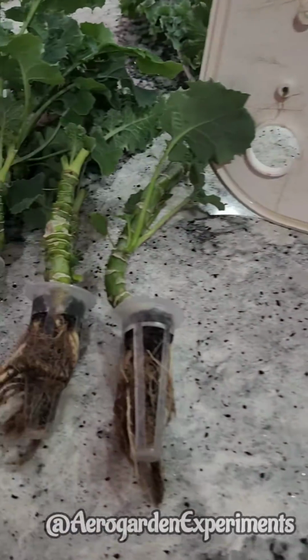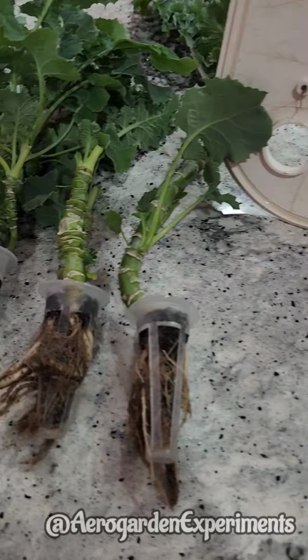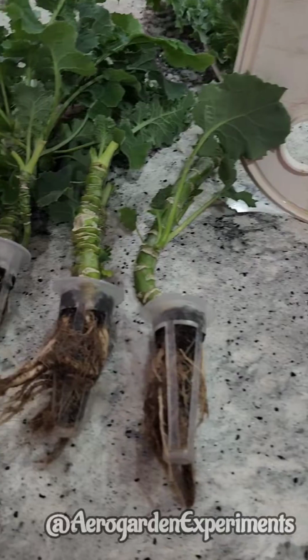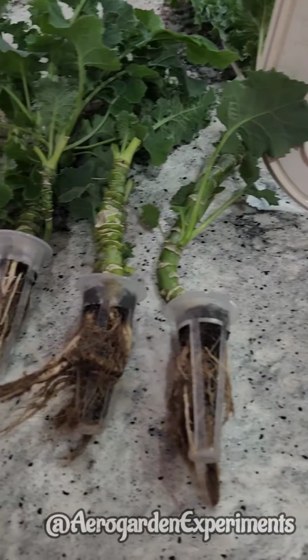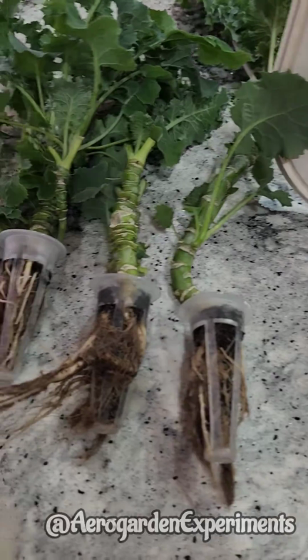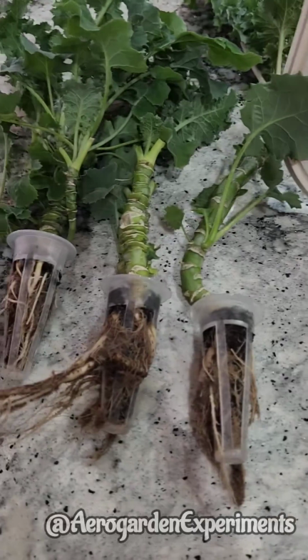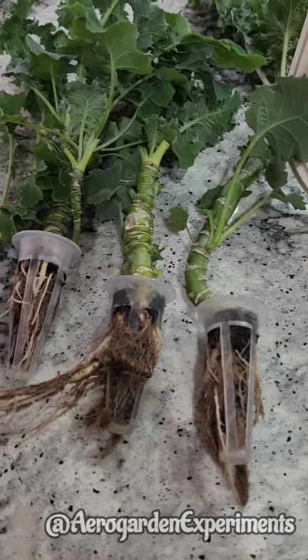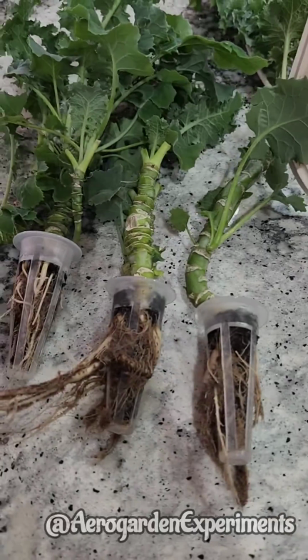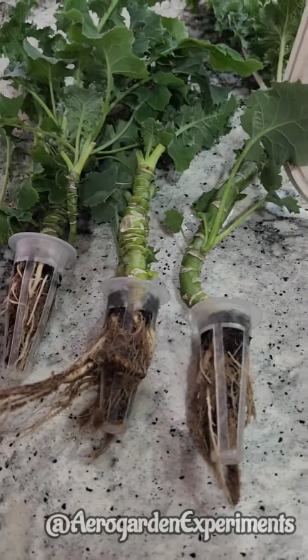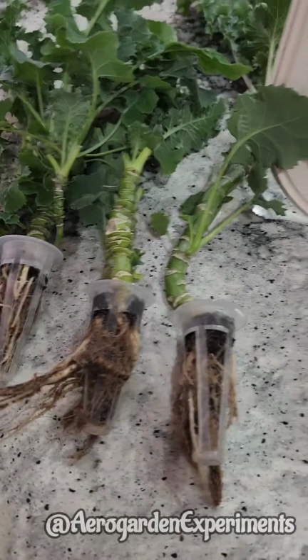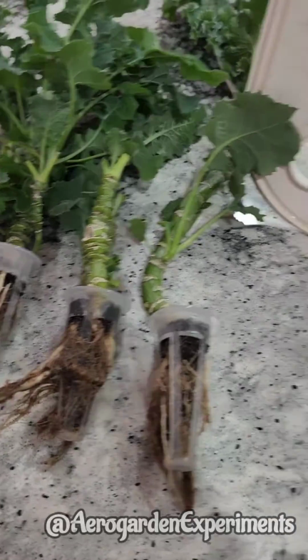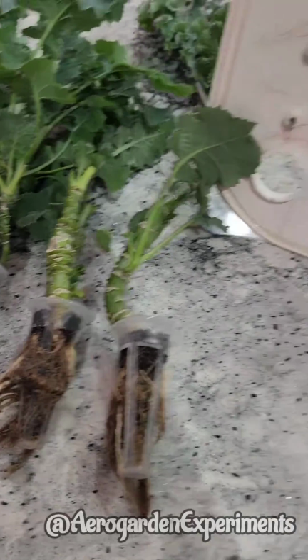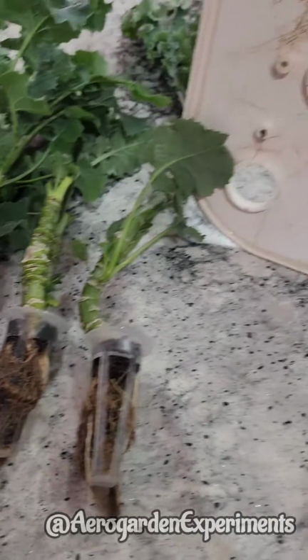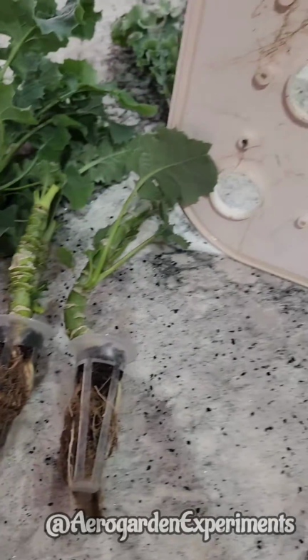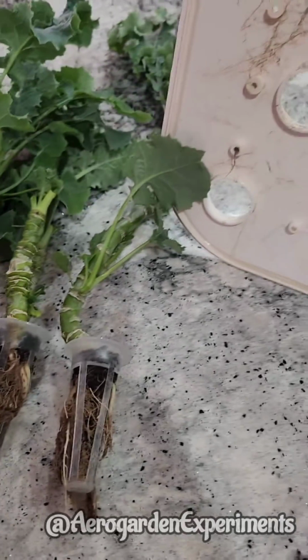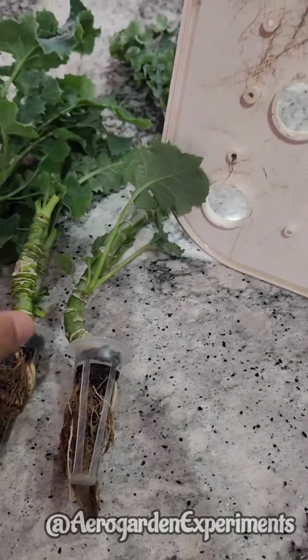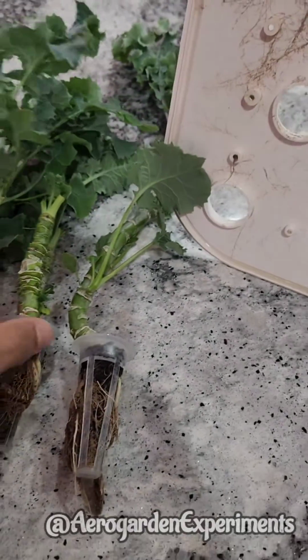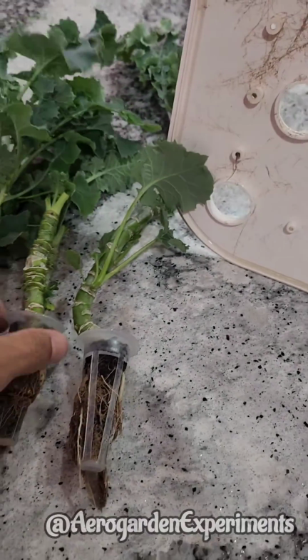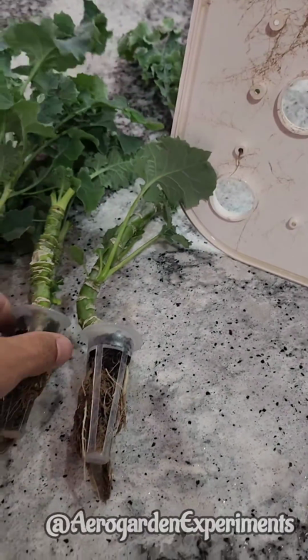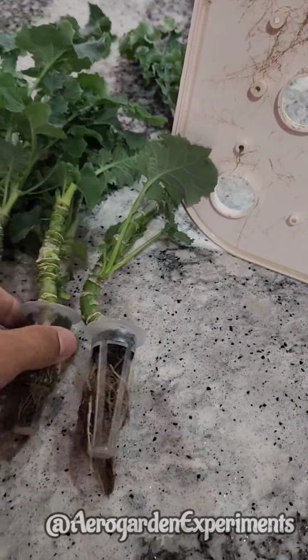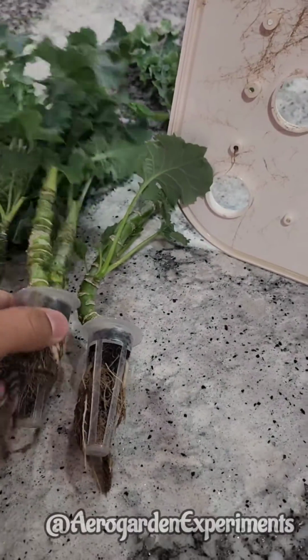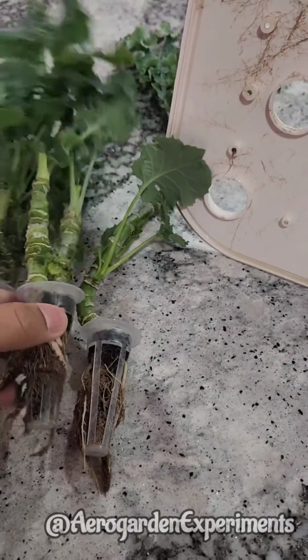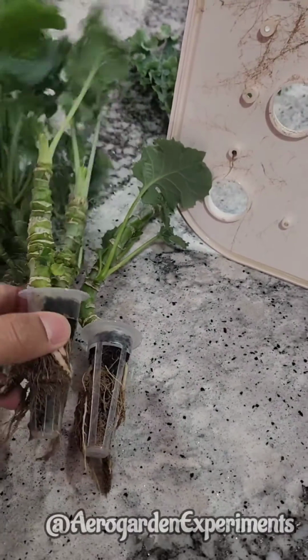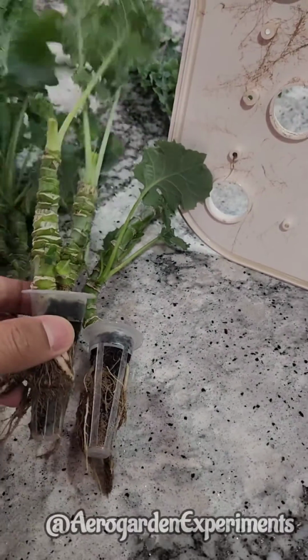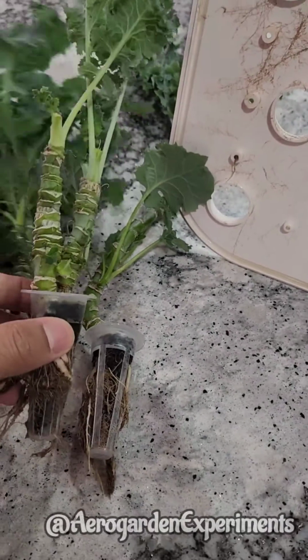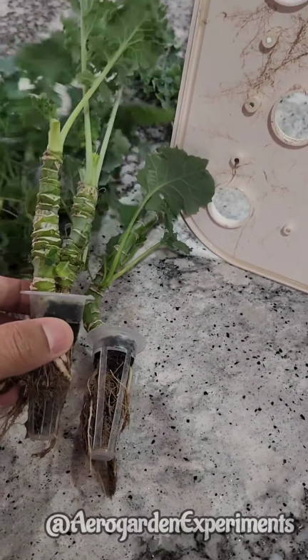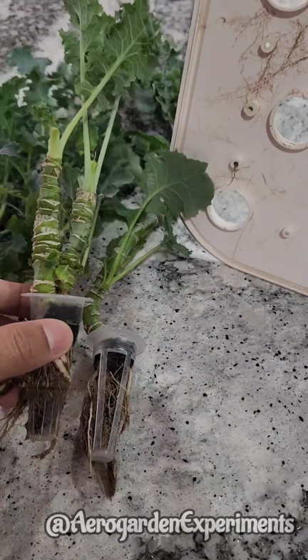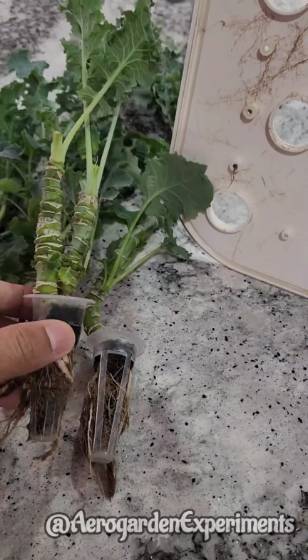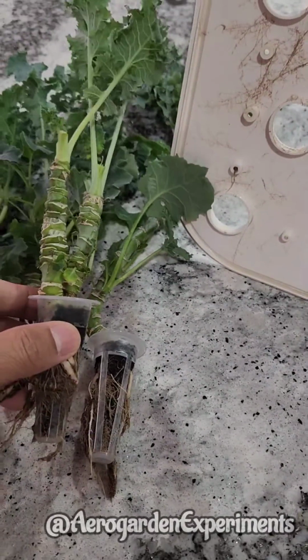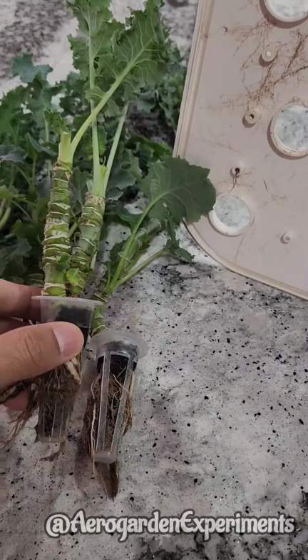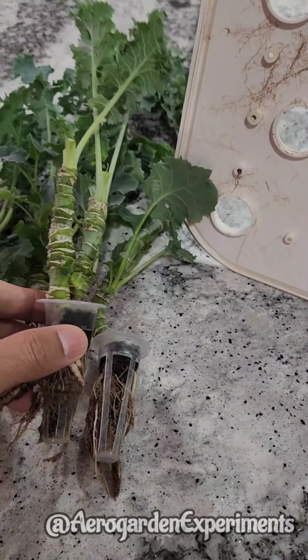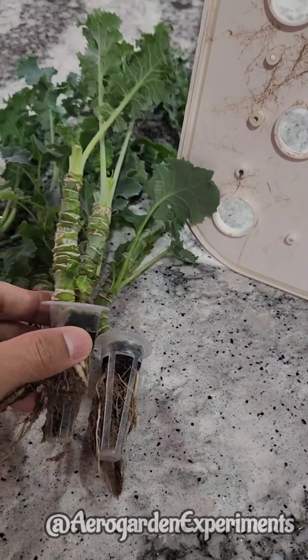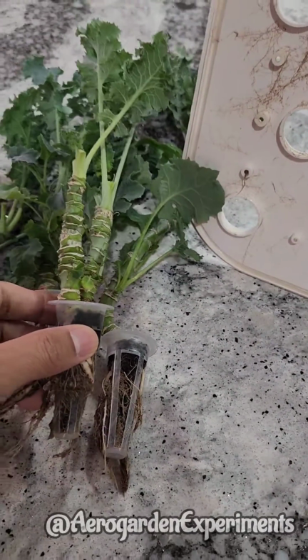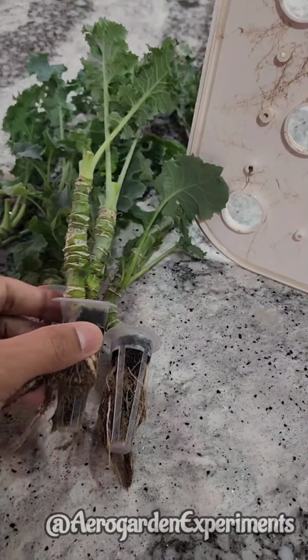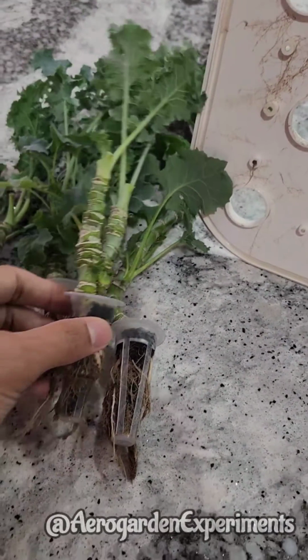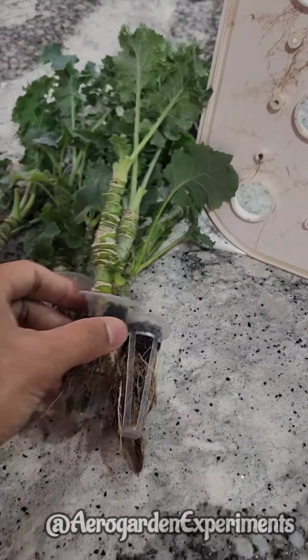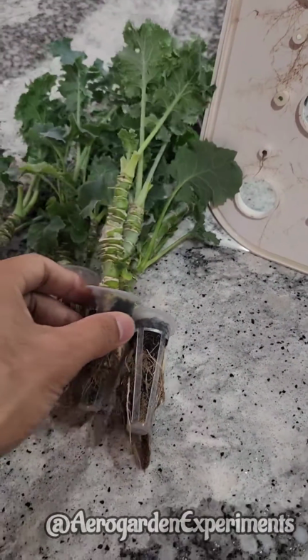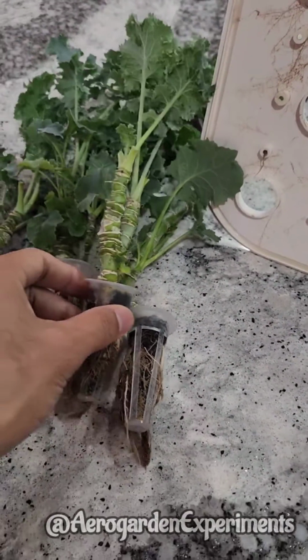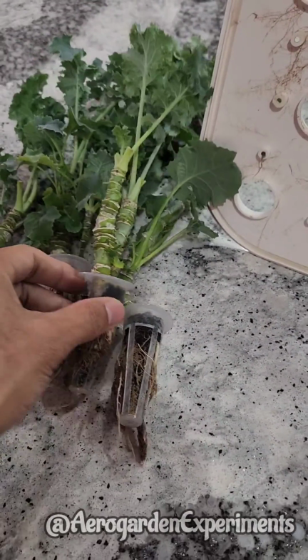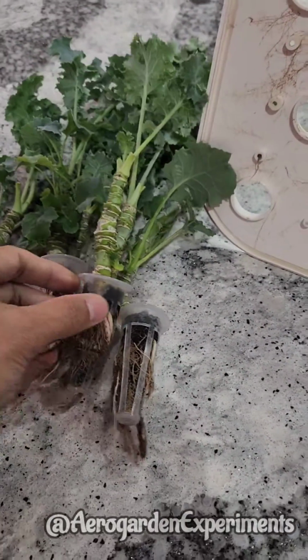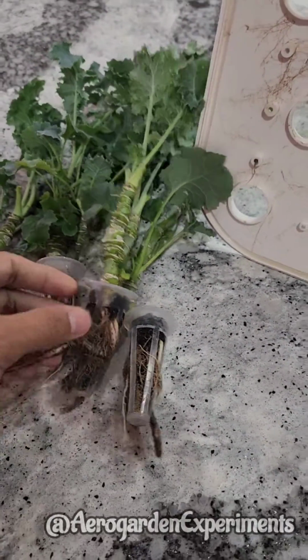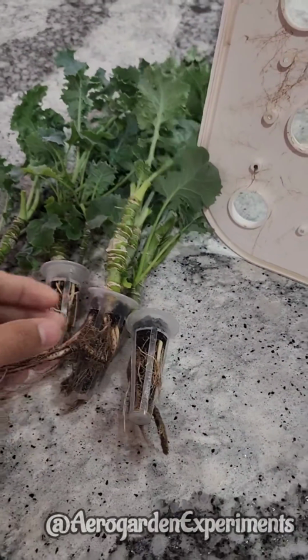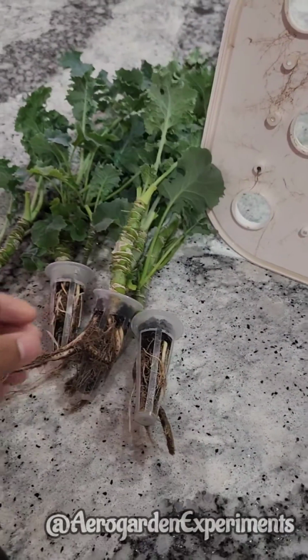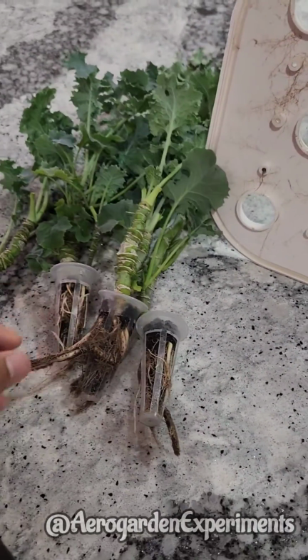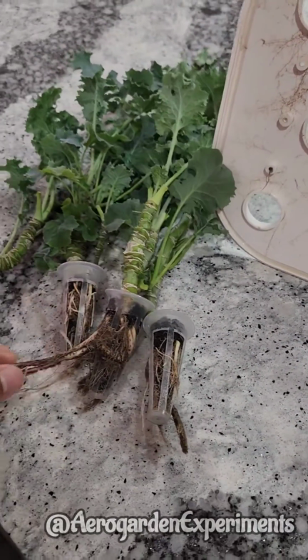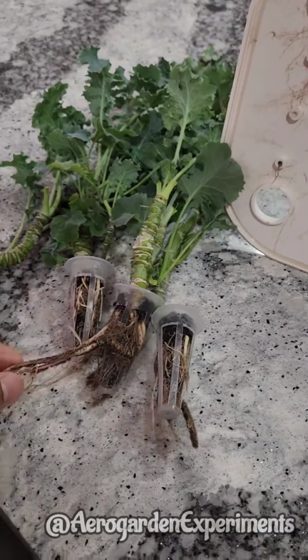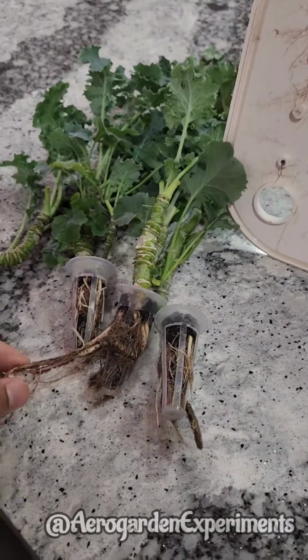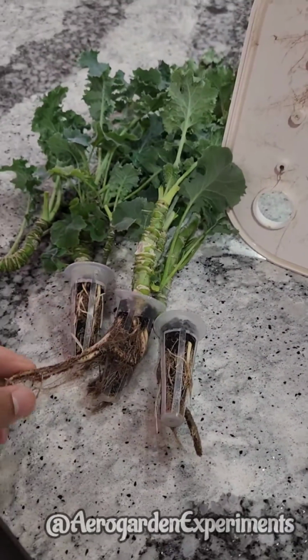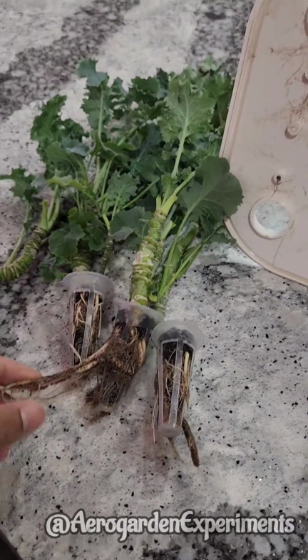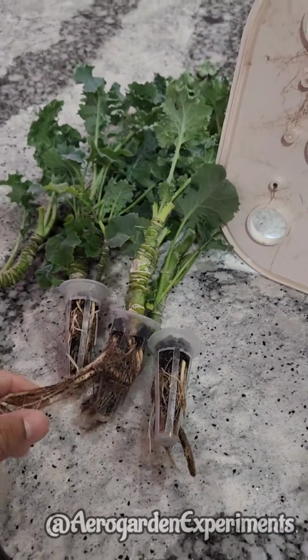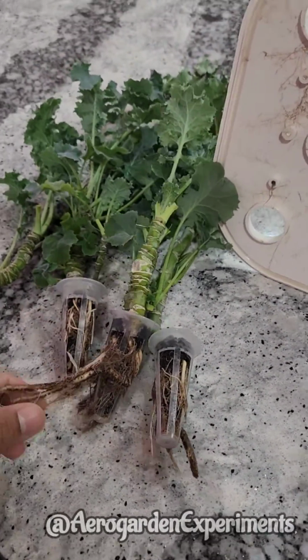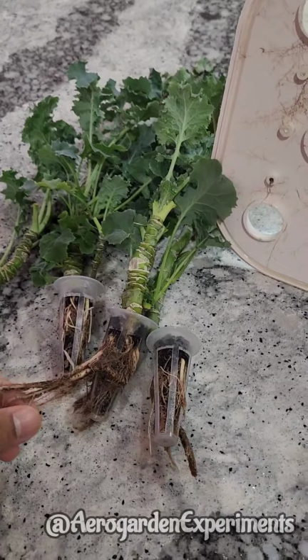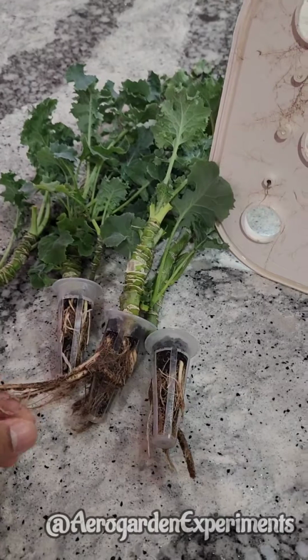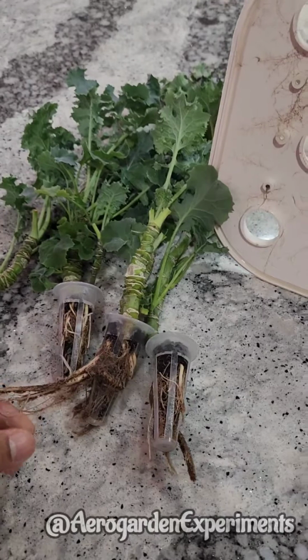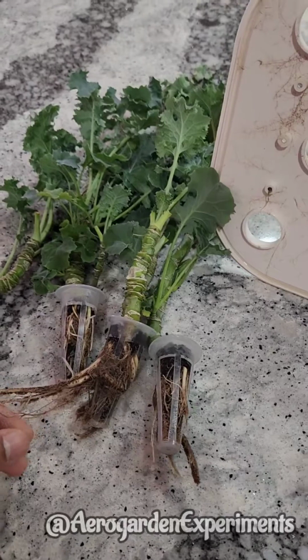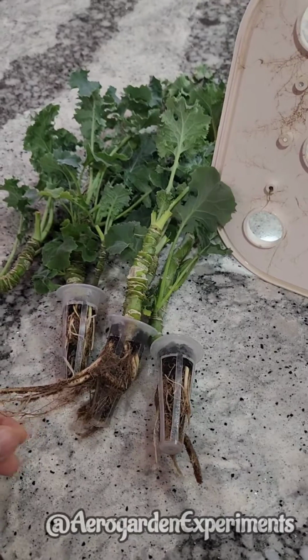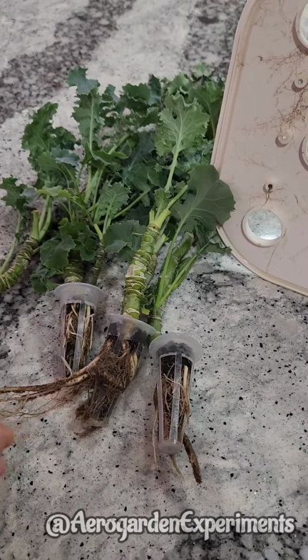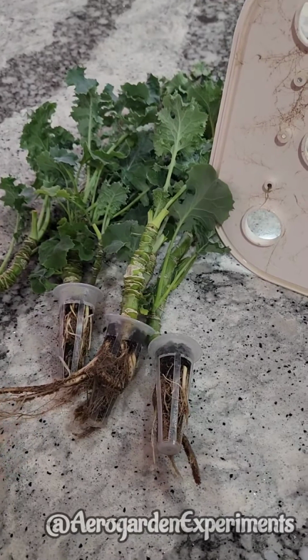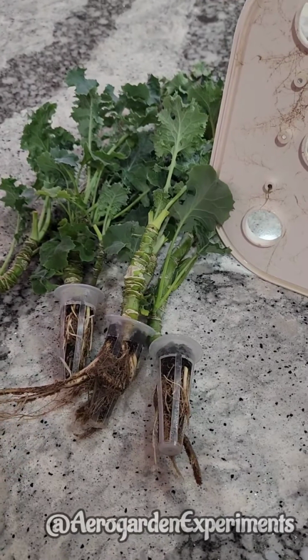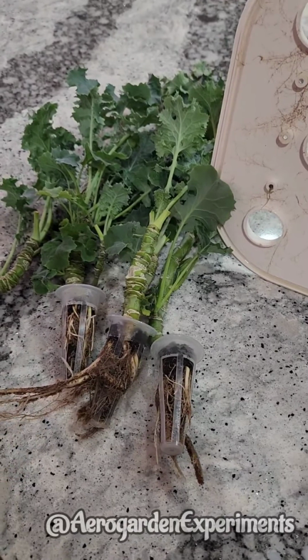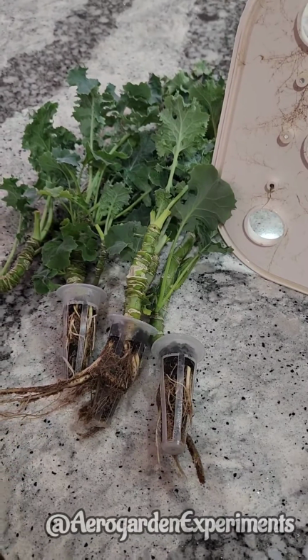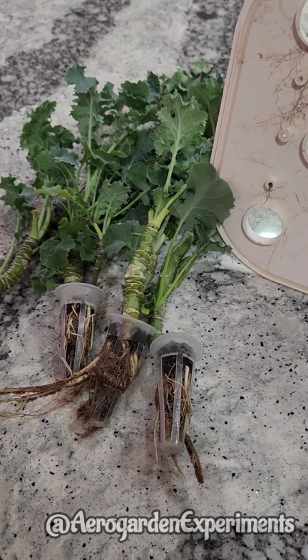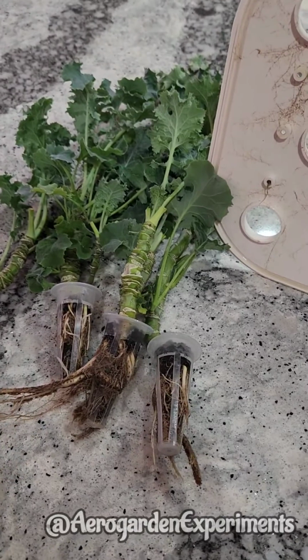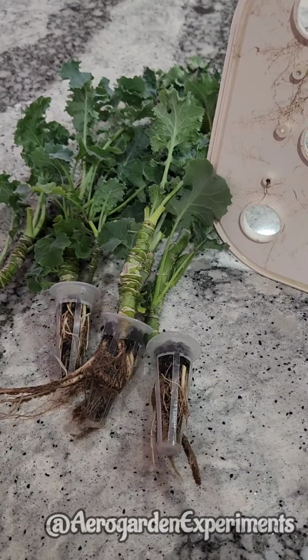With that, I am removing all the roots except the main root. Let's see what happens next.